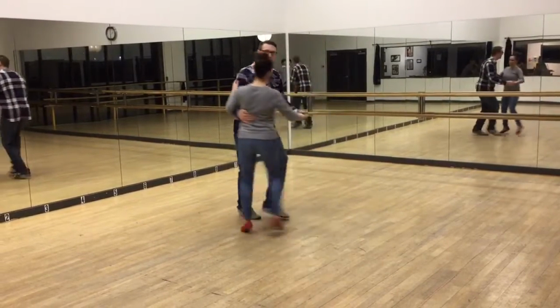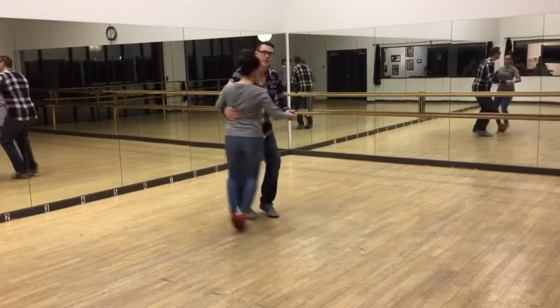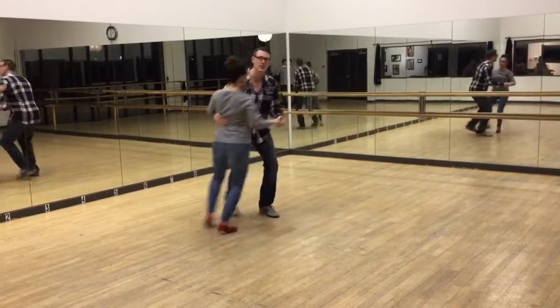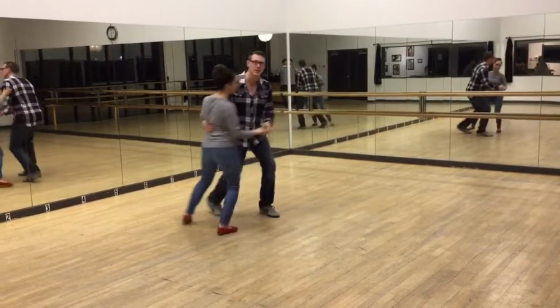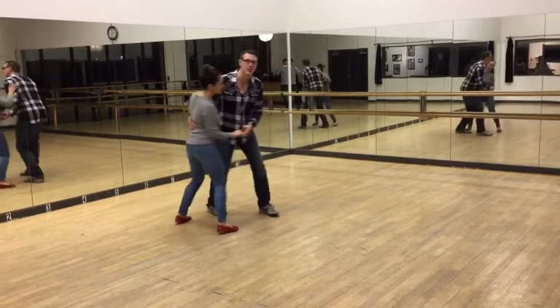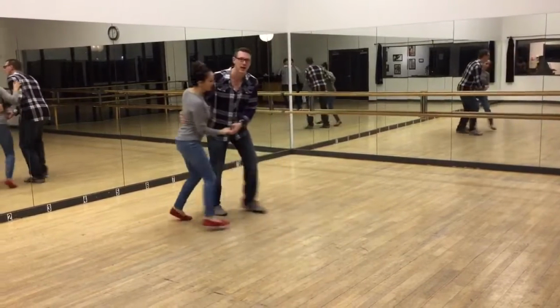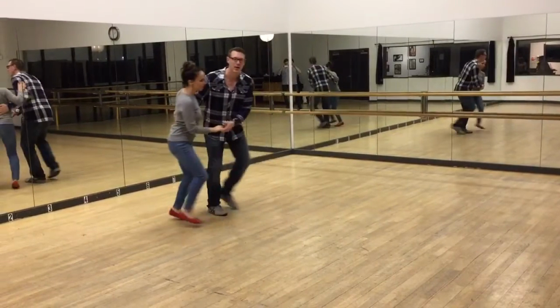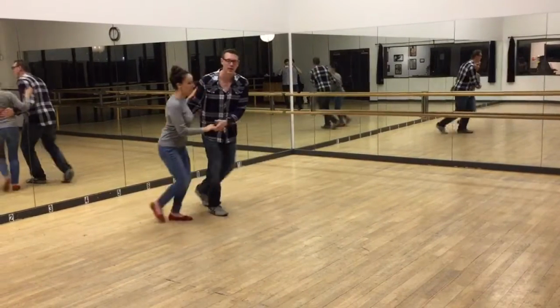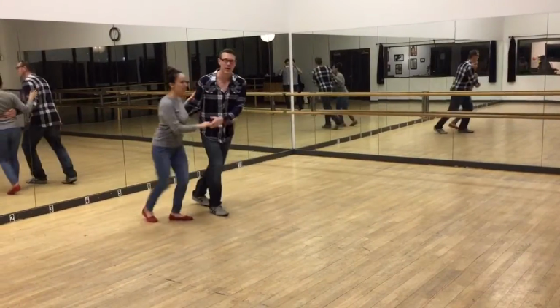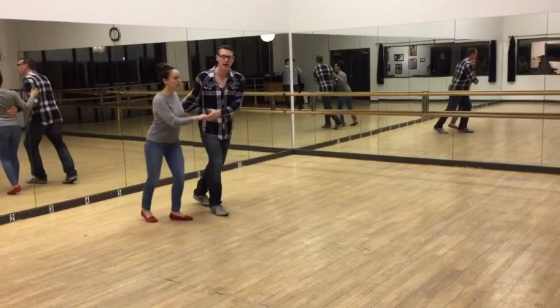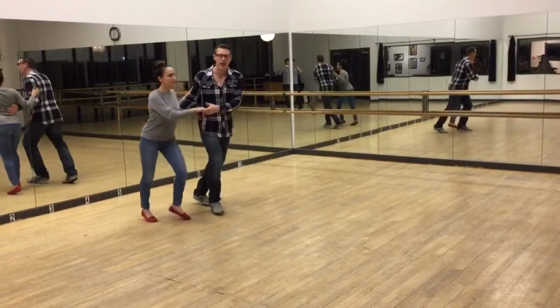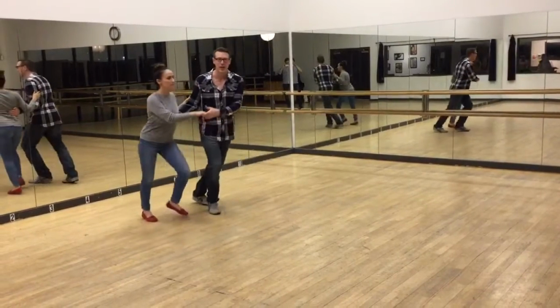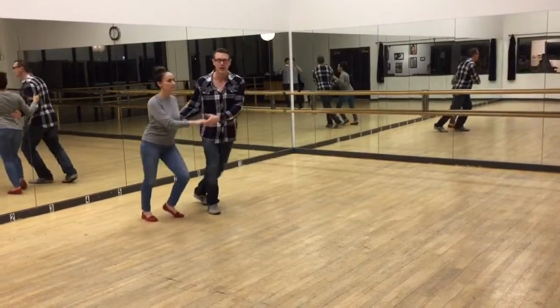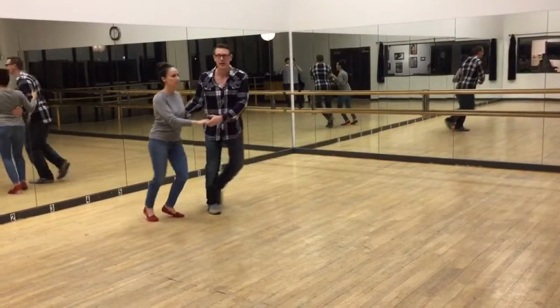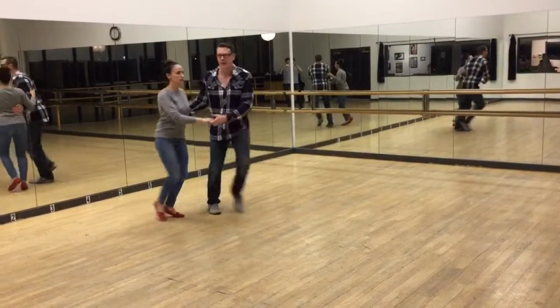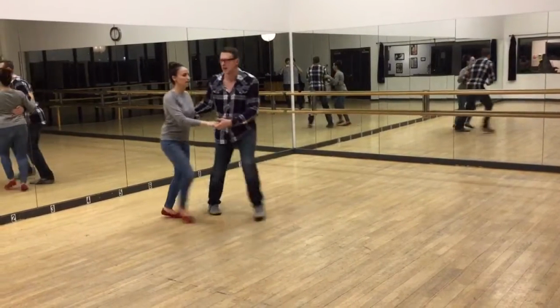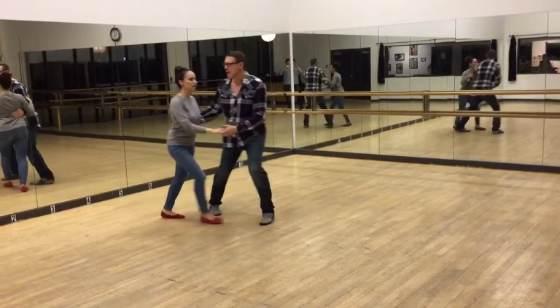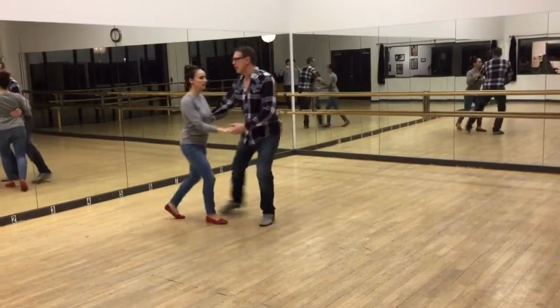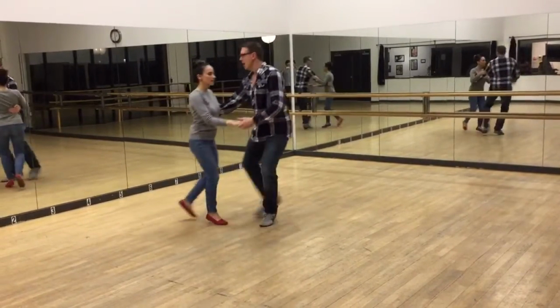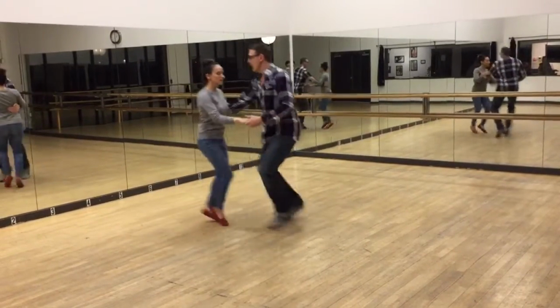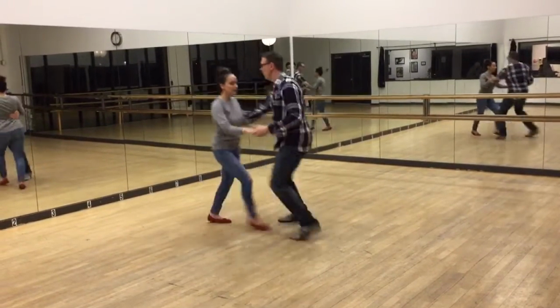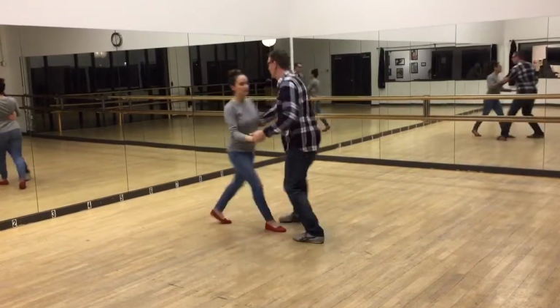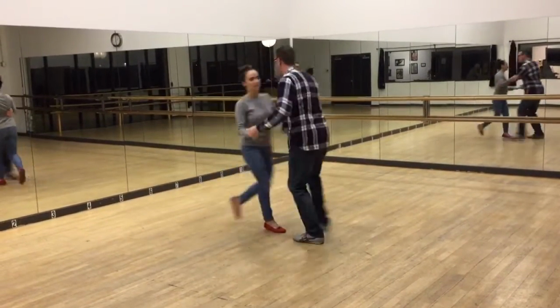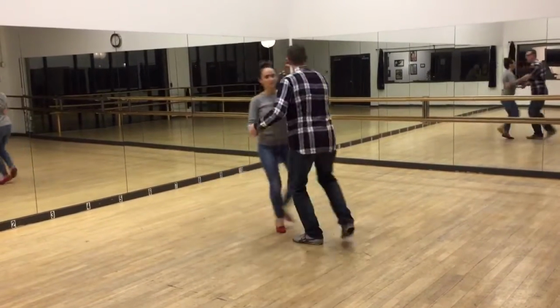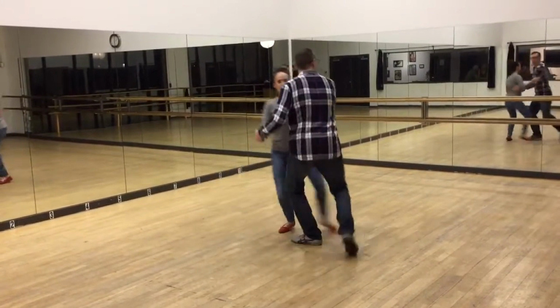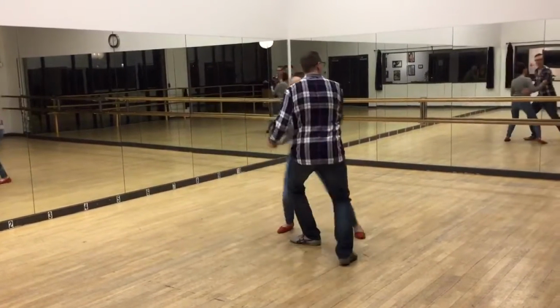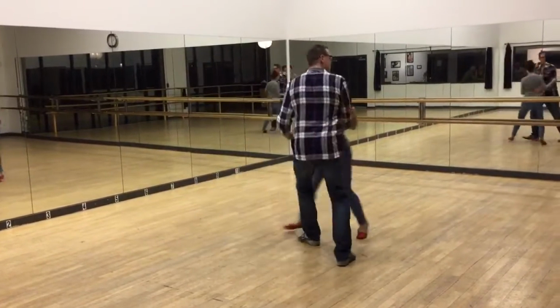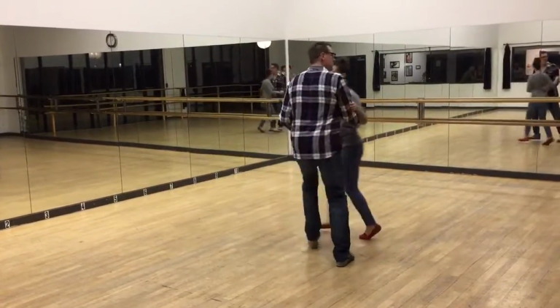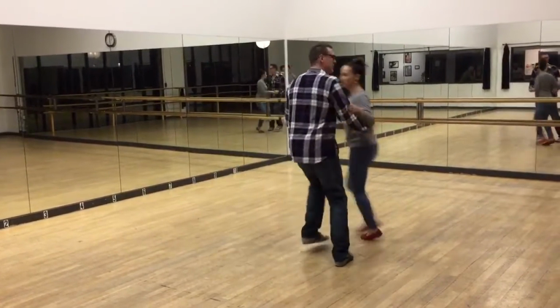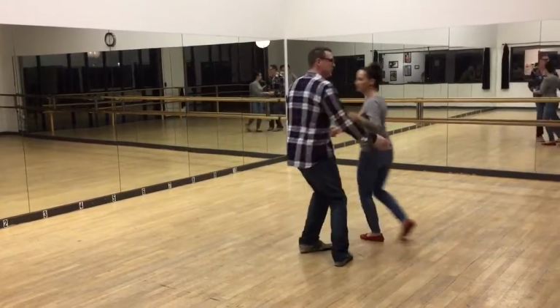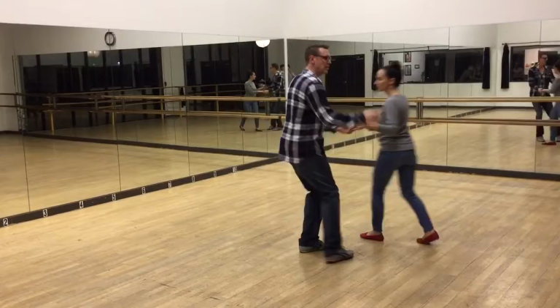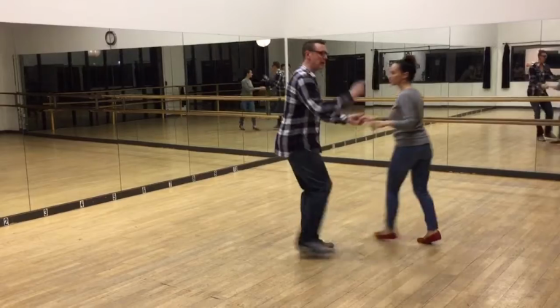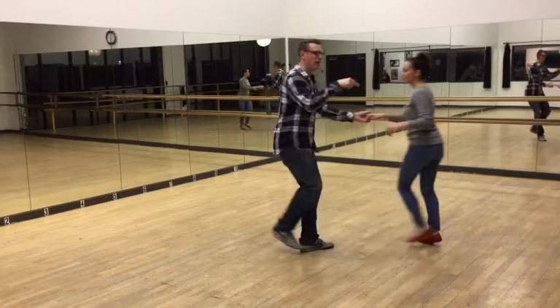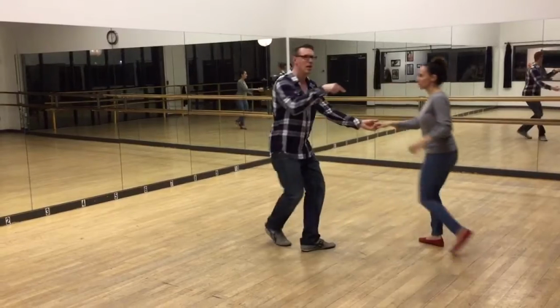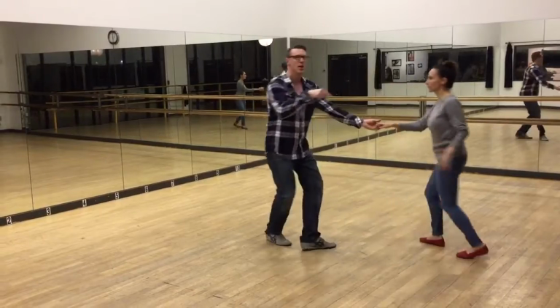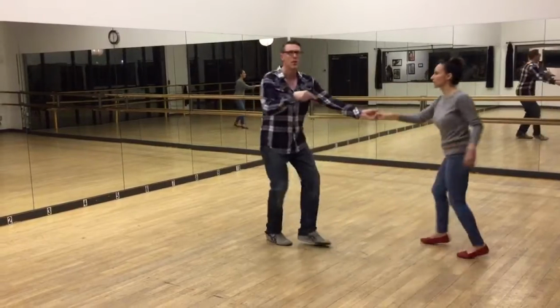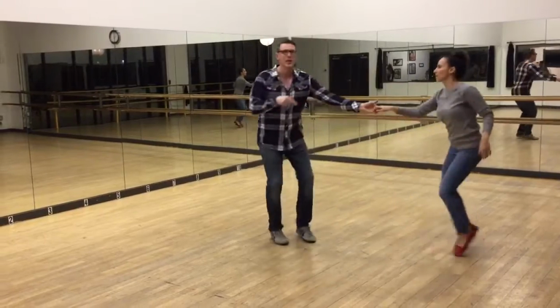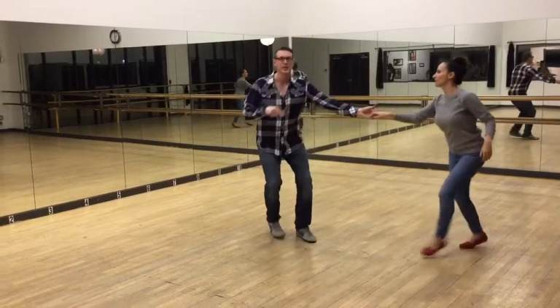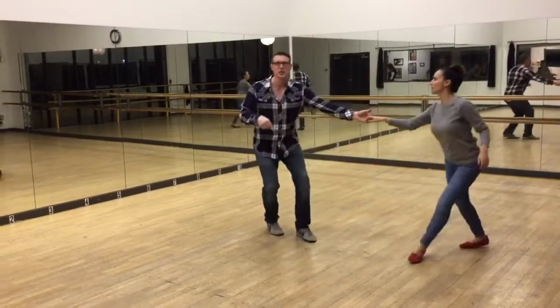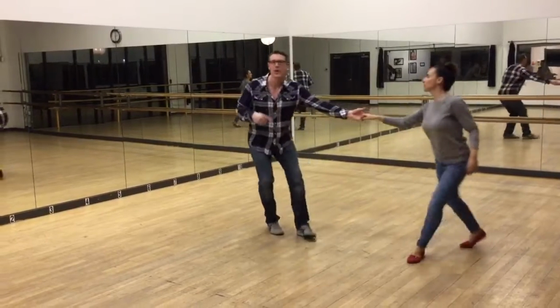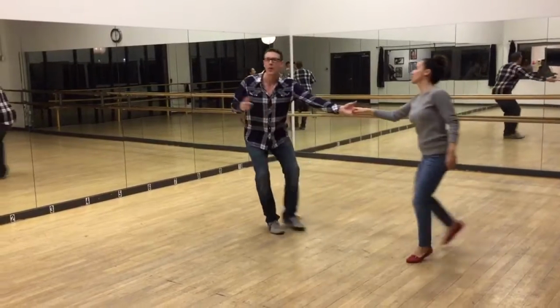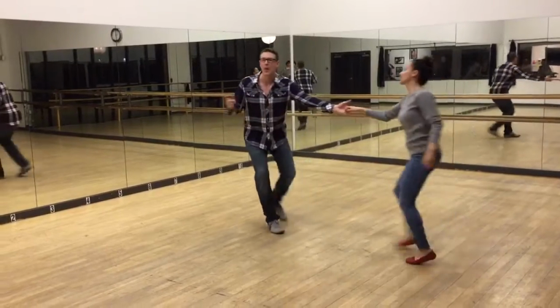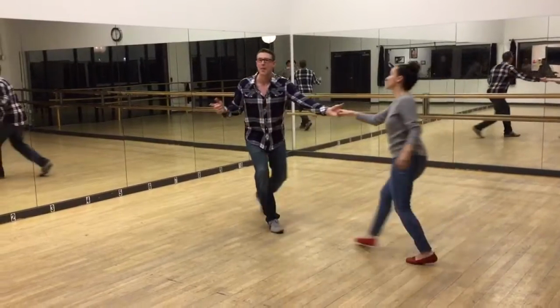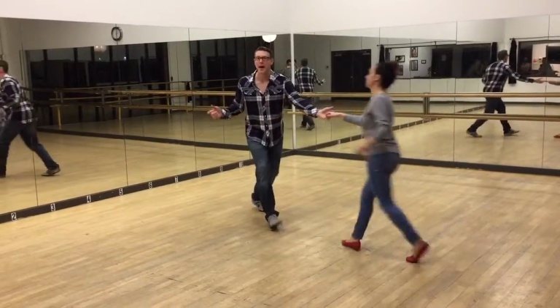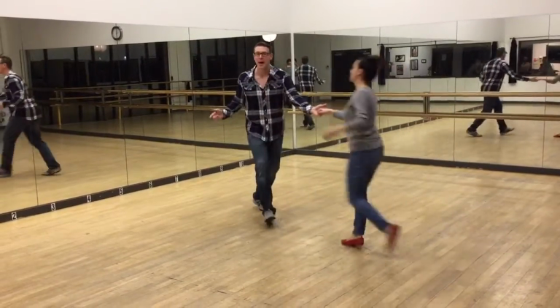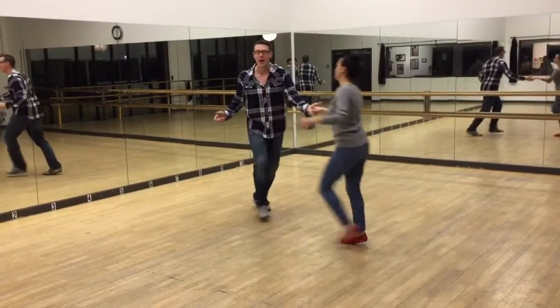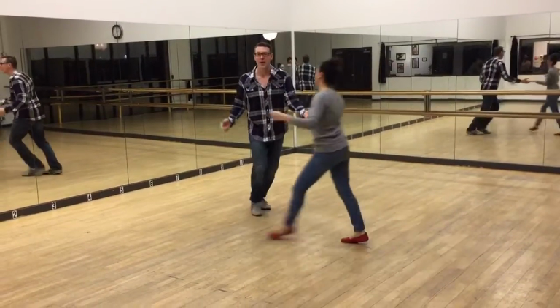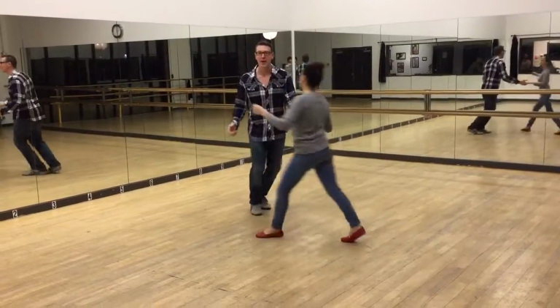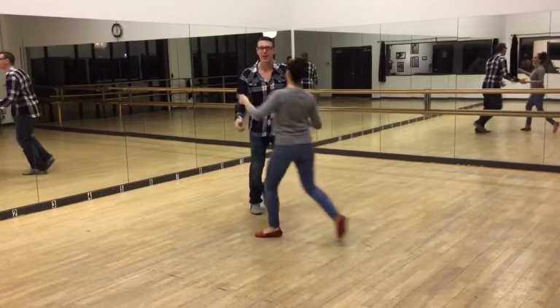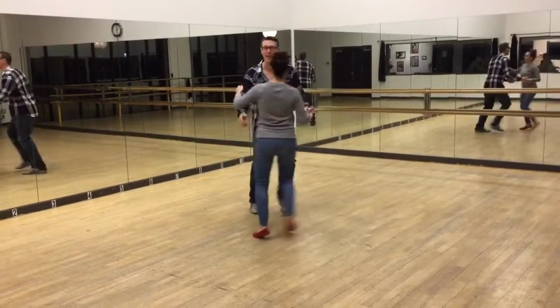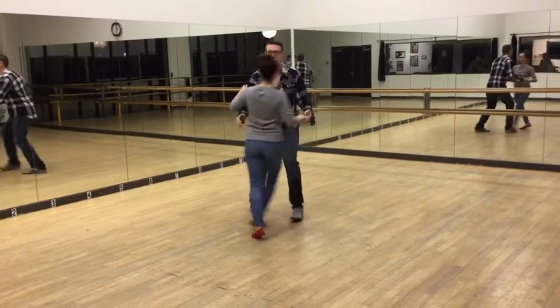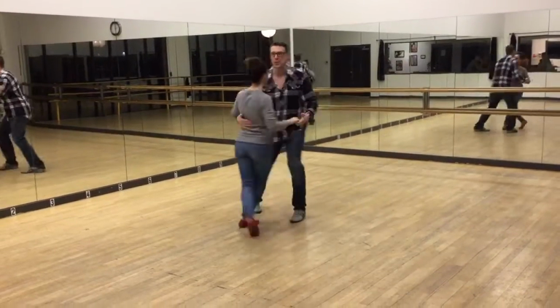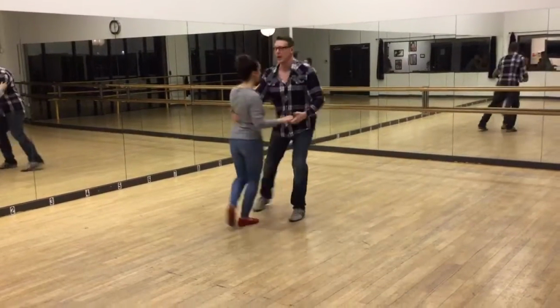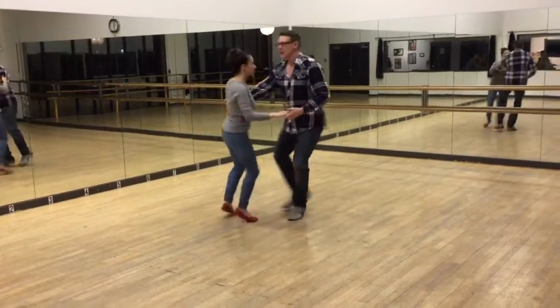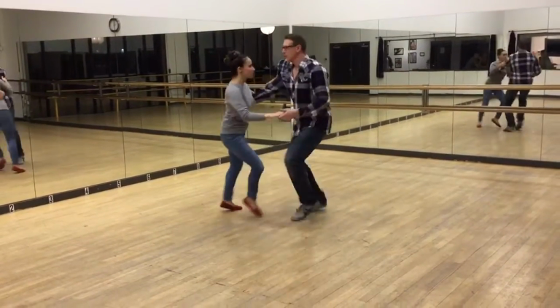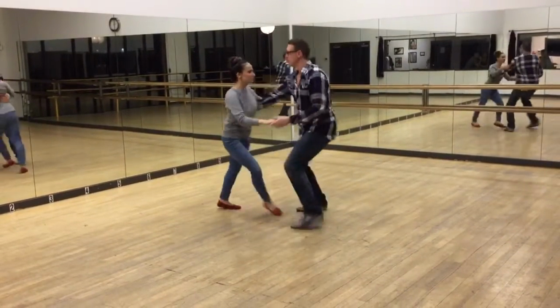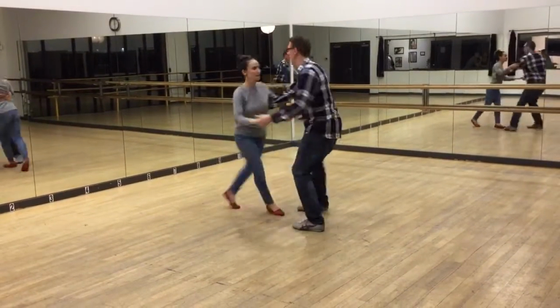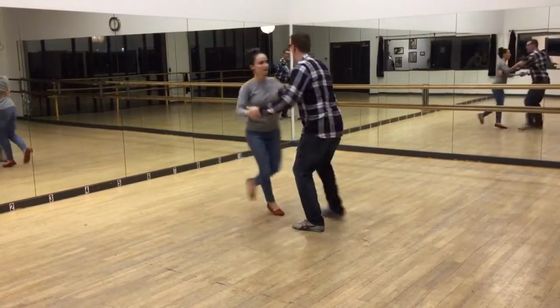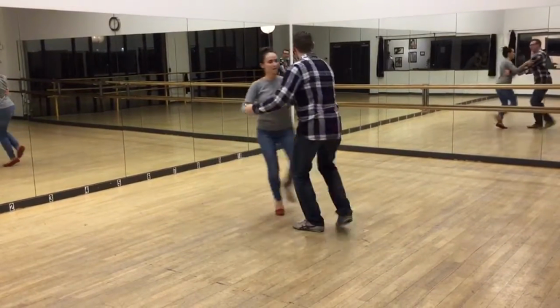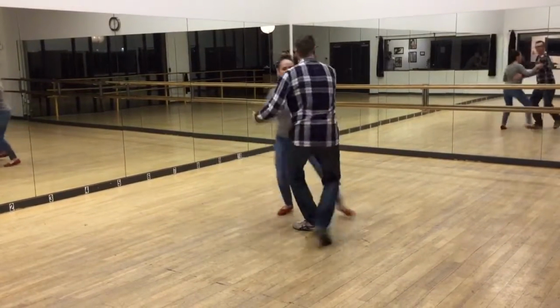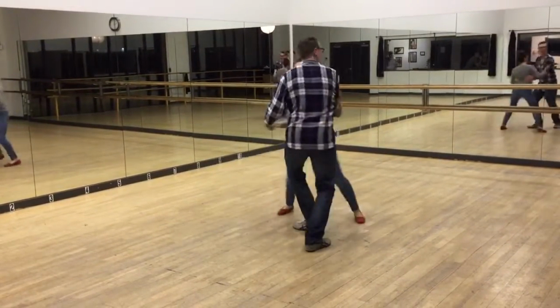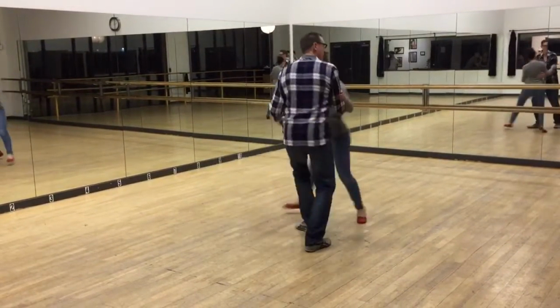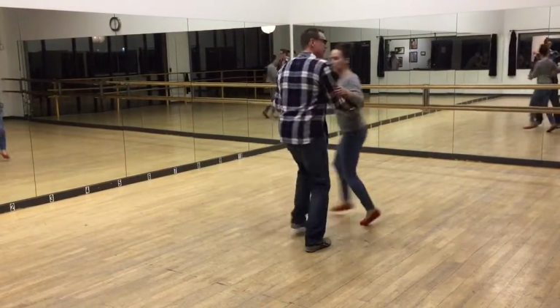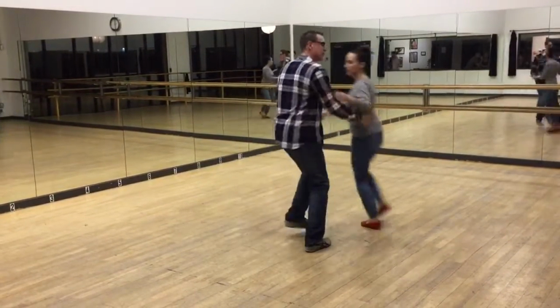Here's the swing out again. And once we're in open position there, we can swing it right back out. And that's what we got to at the end of the class.